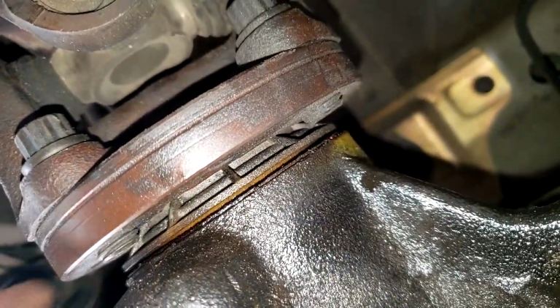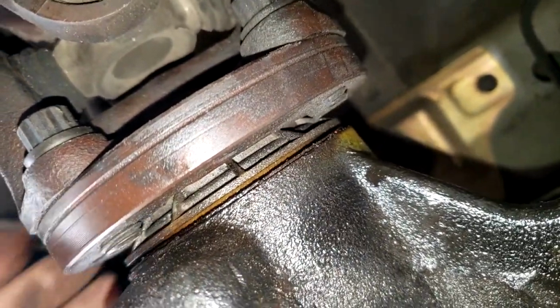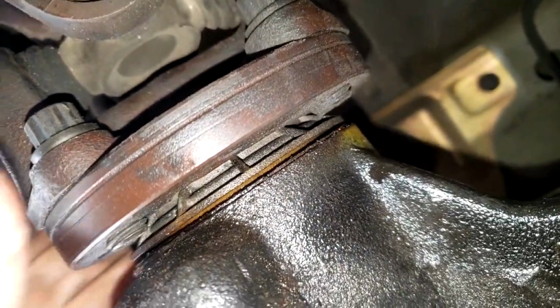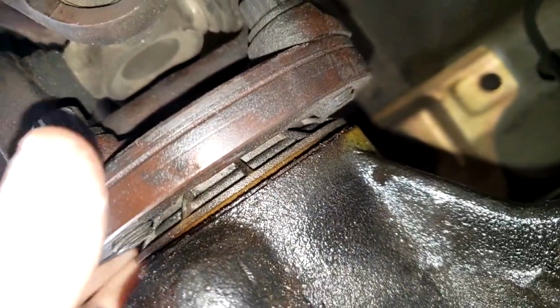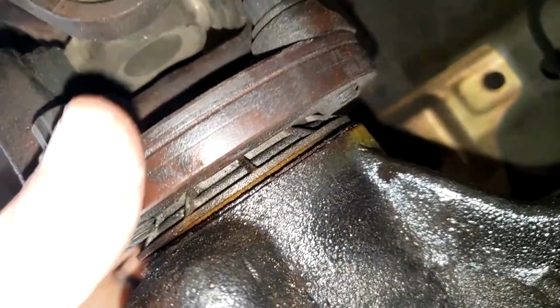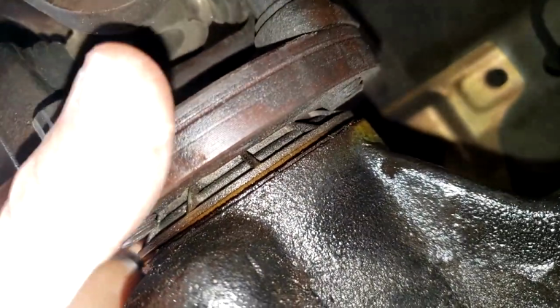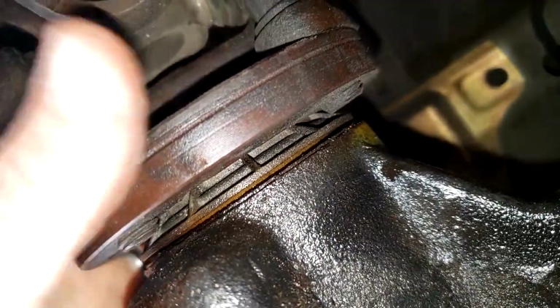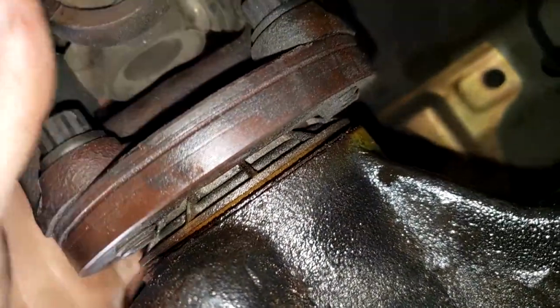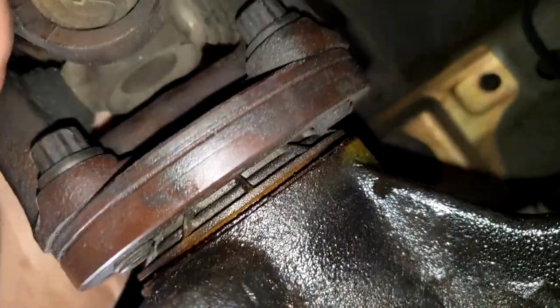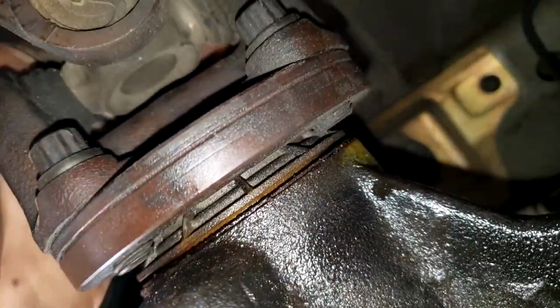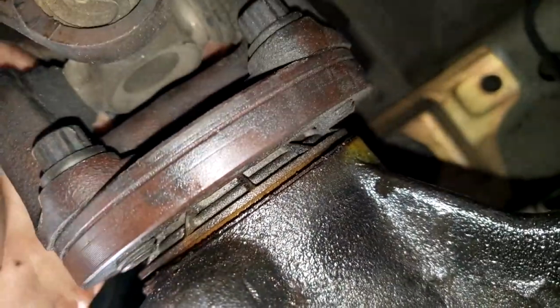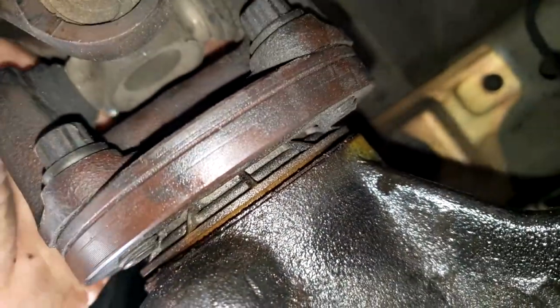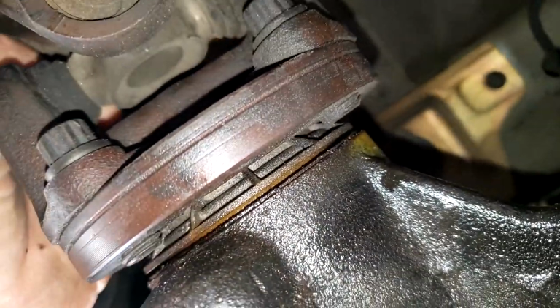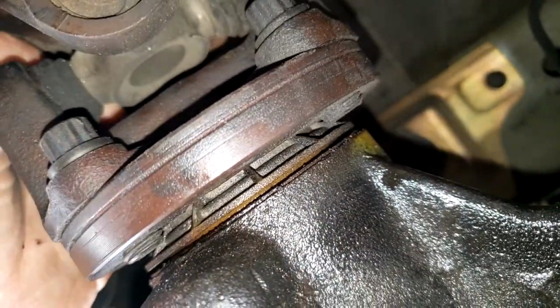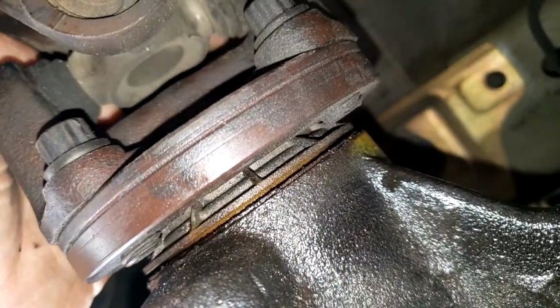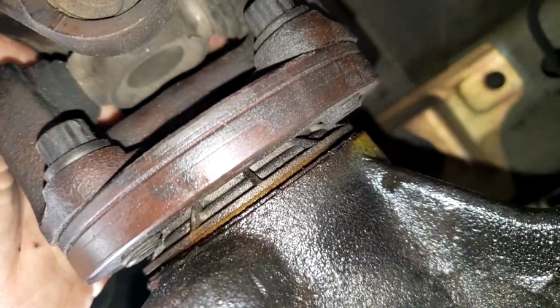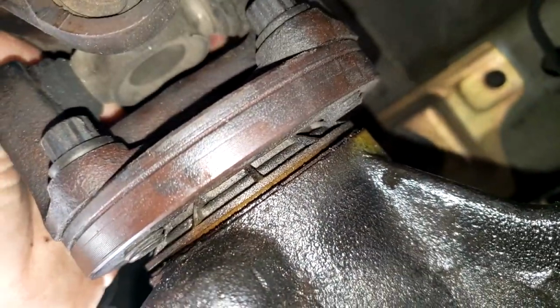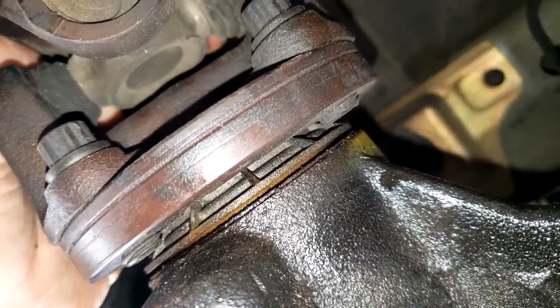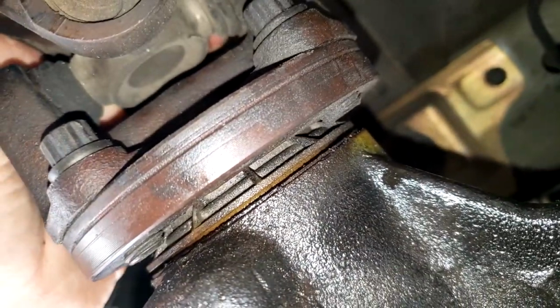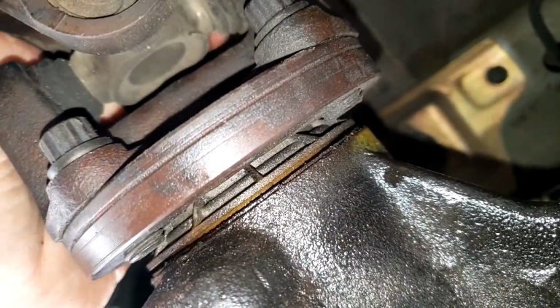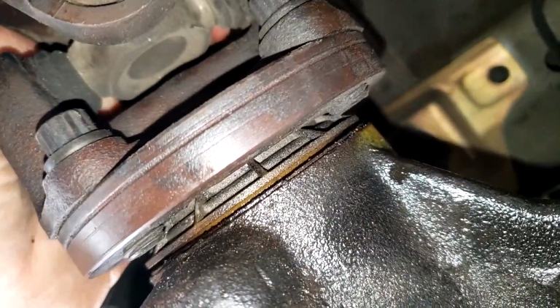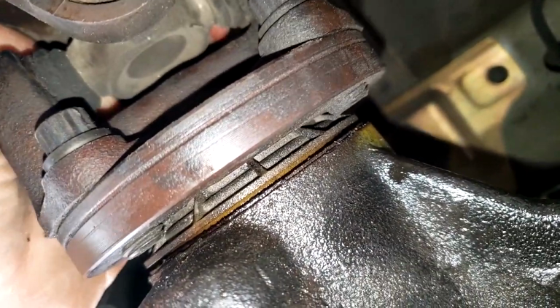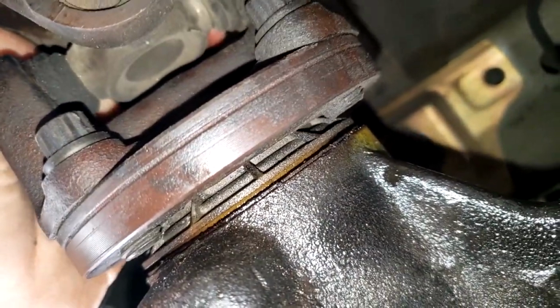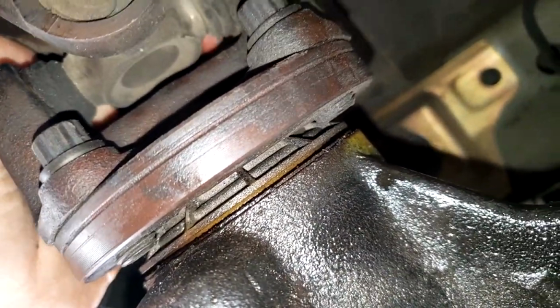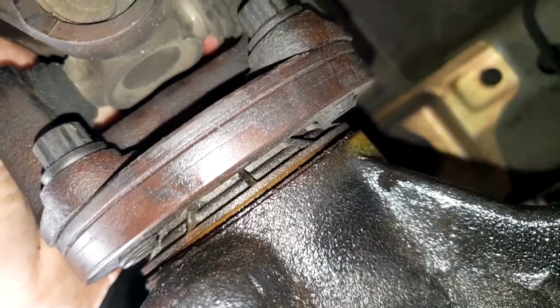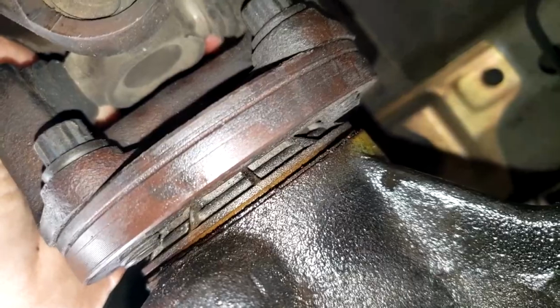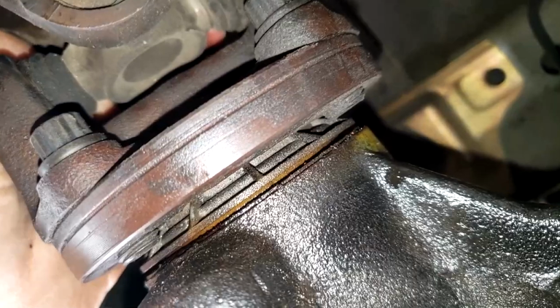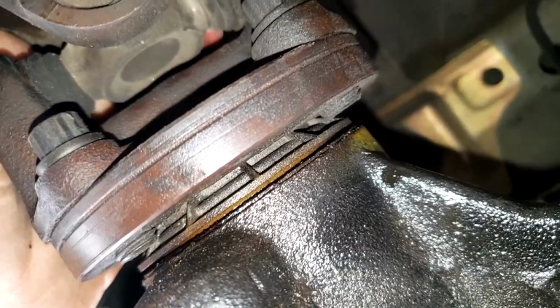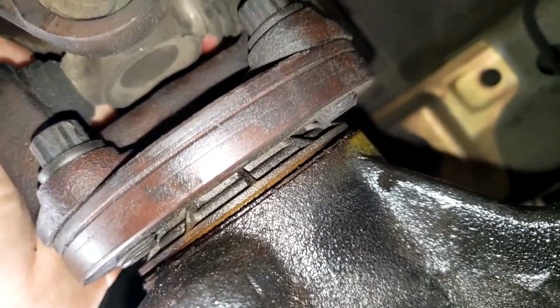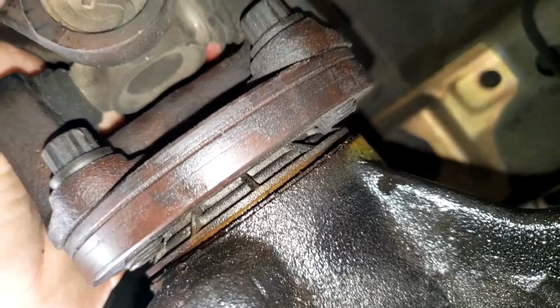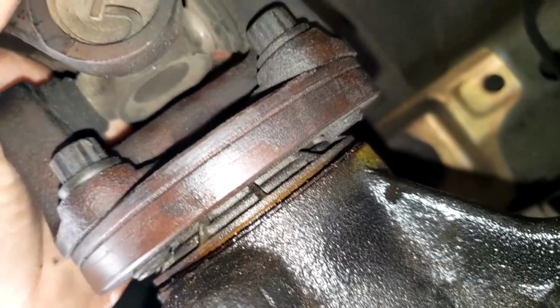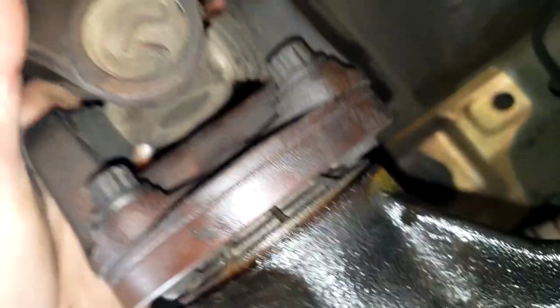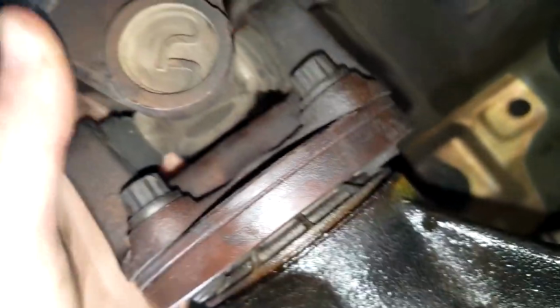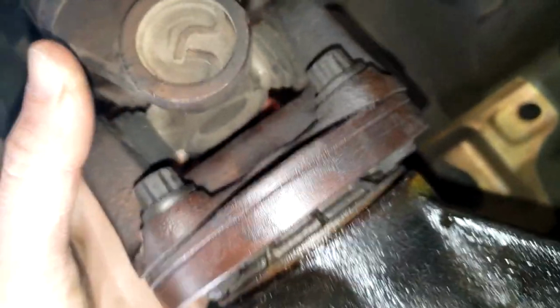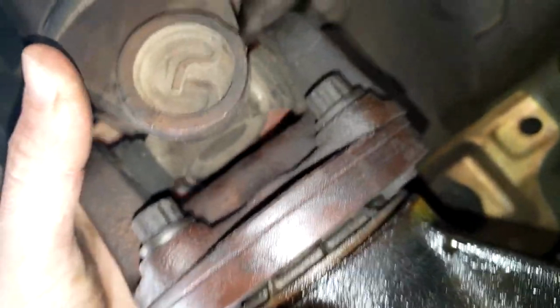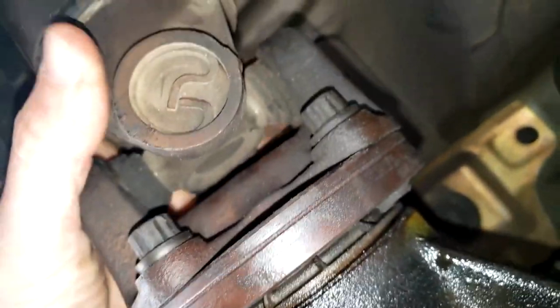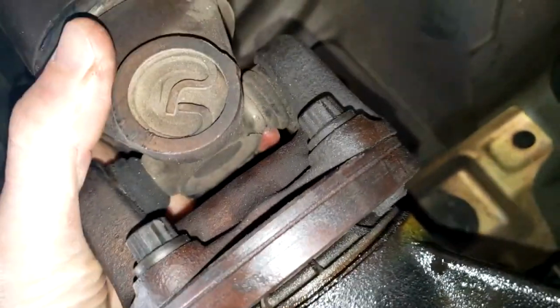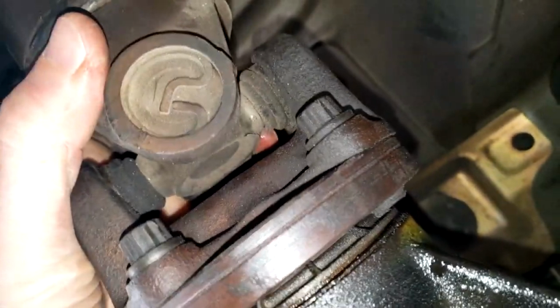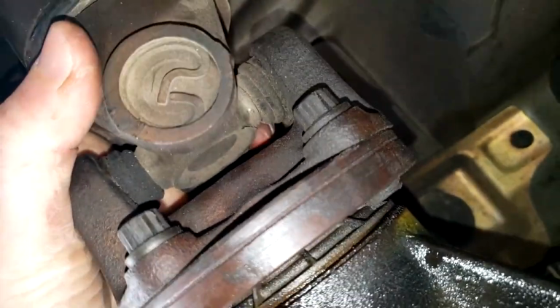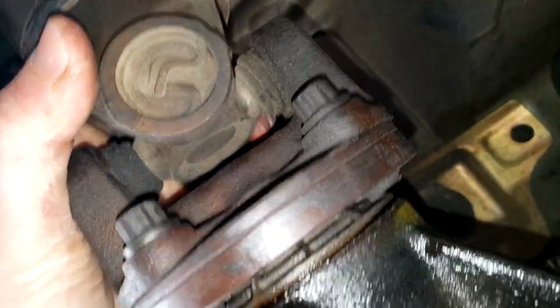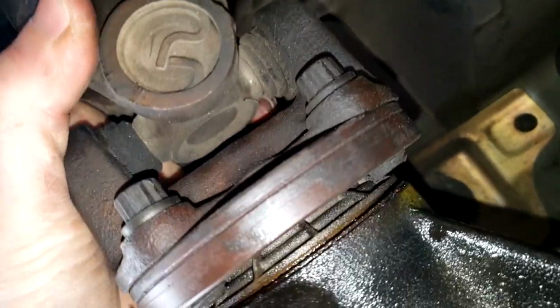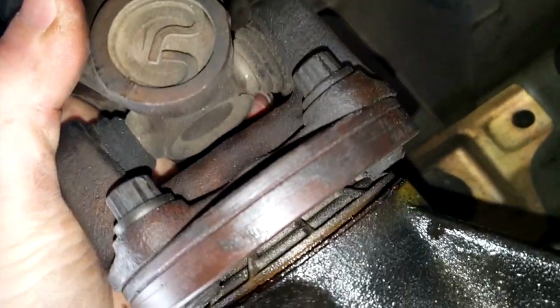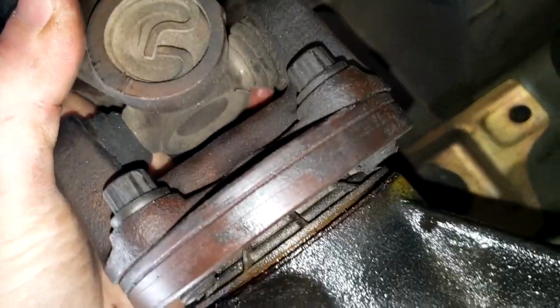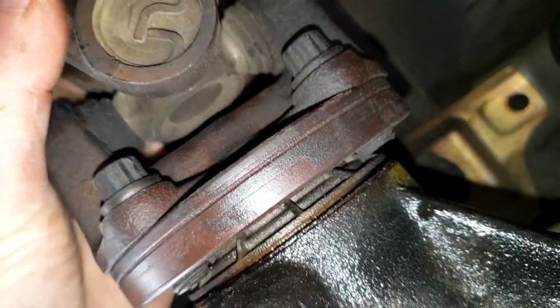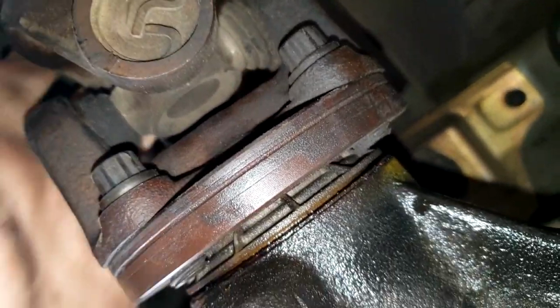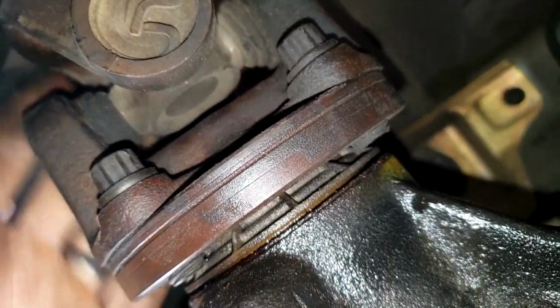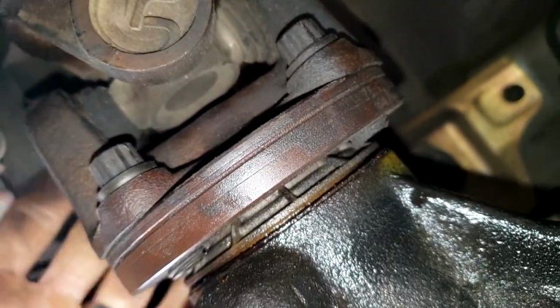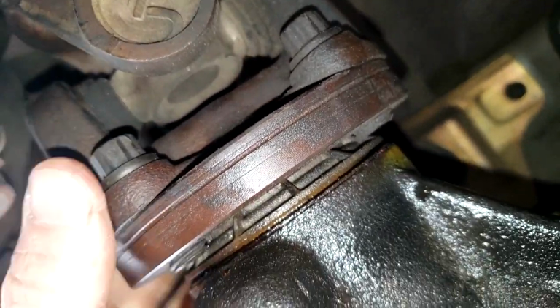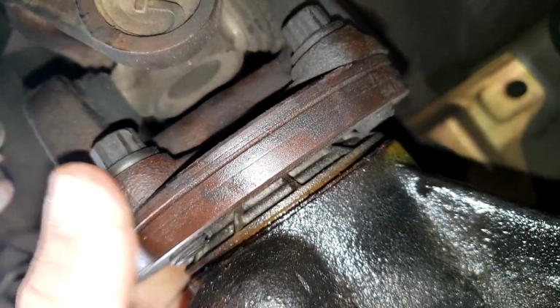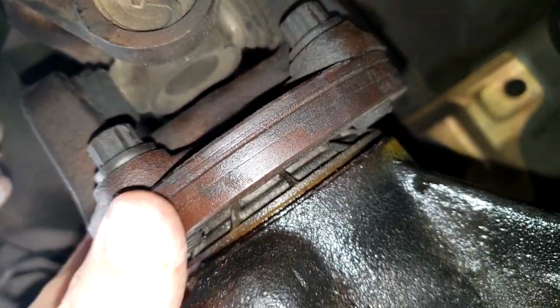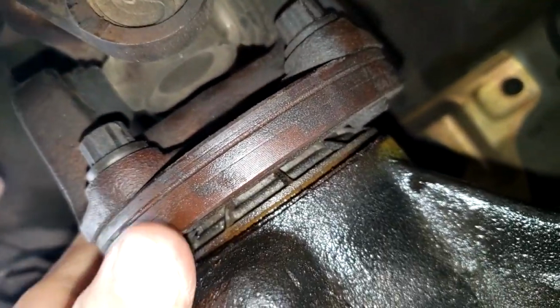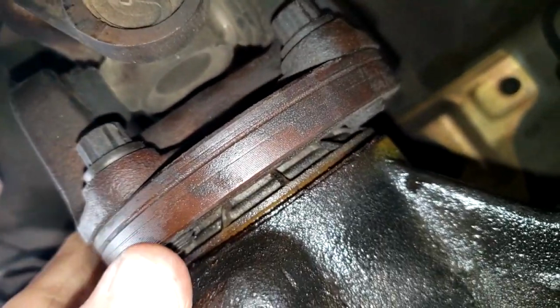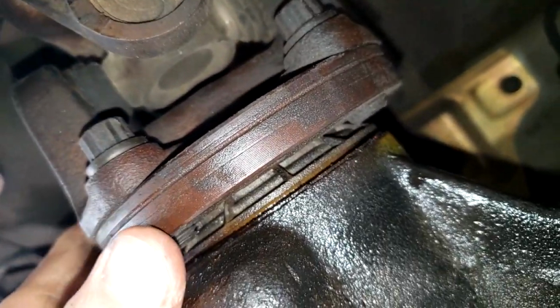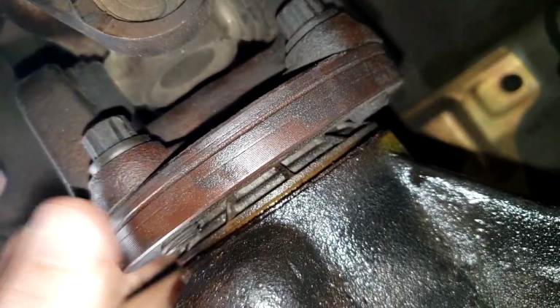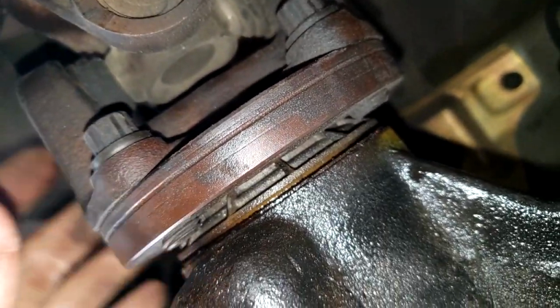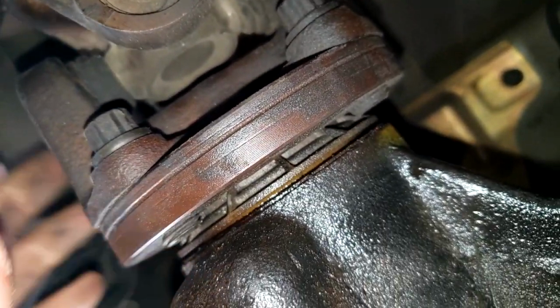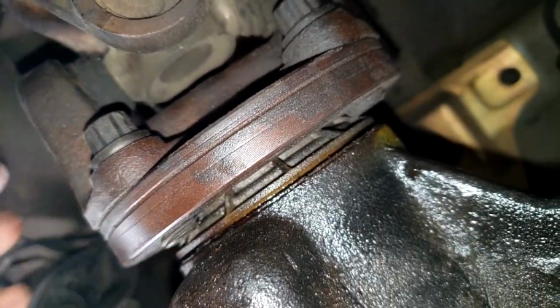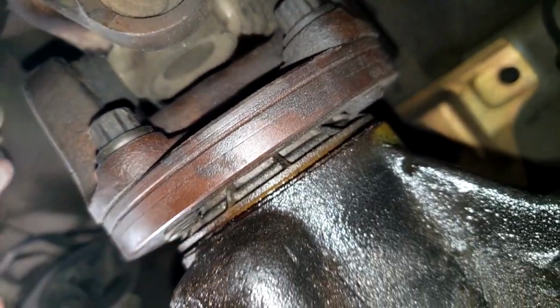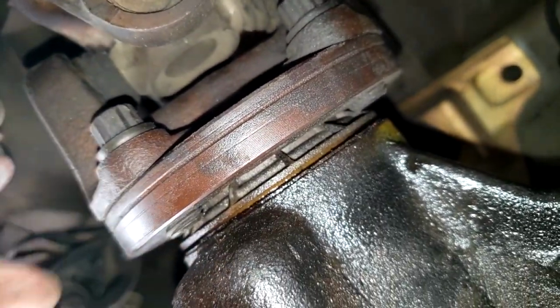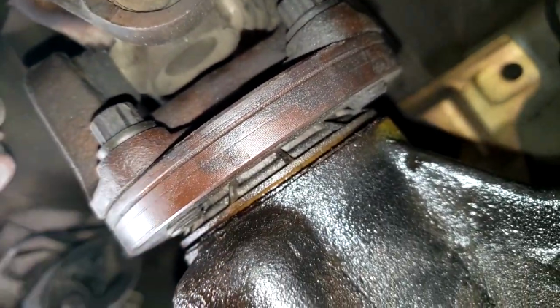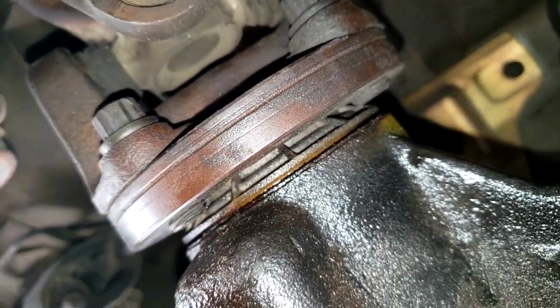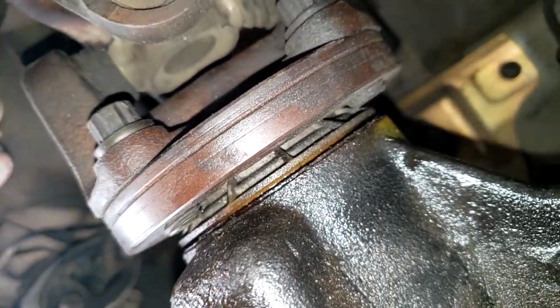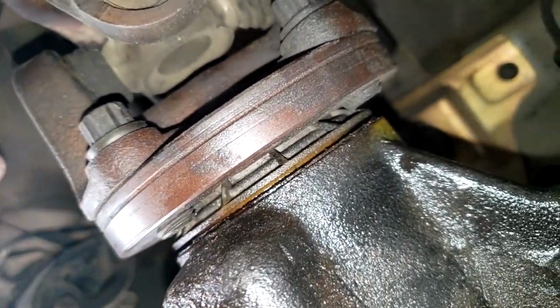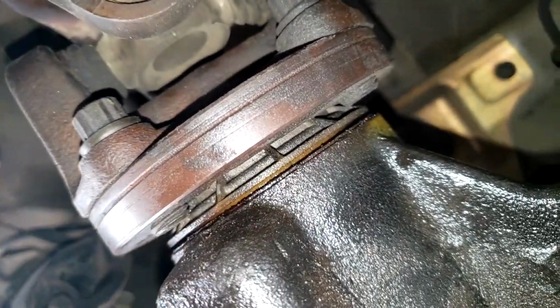So we need to work out why the seal has gone bad. If there's no excessive play in the U-joint, maybe just replace the seal and see how you get on.